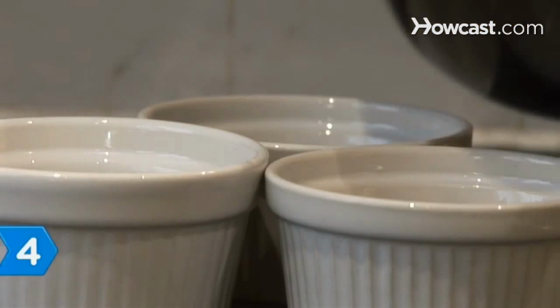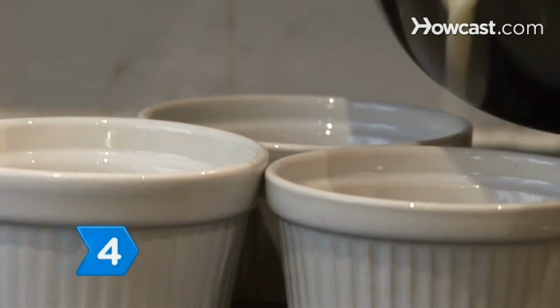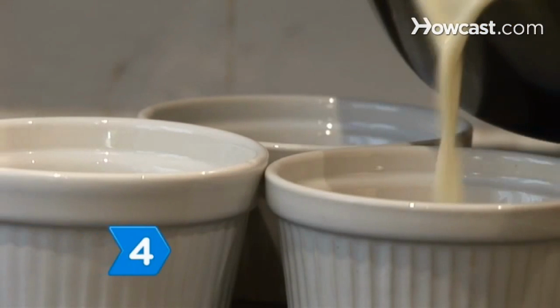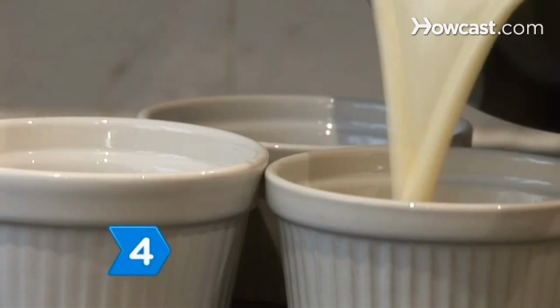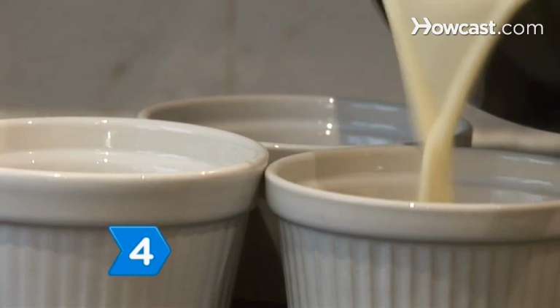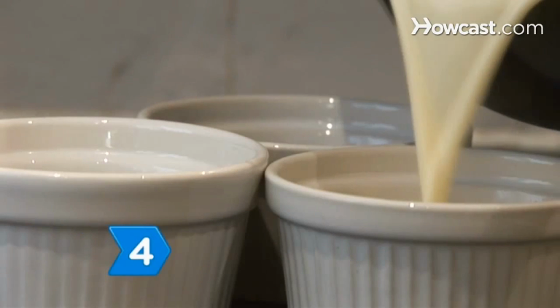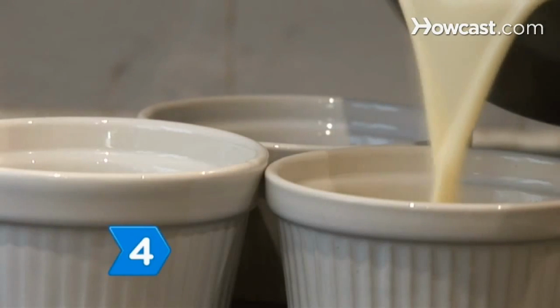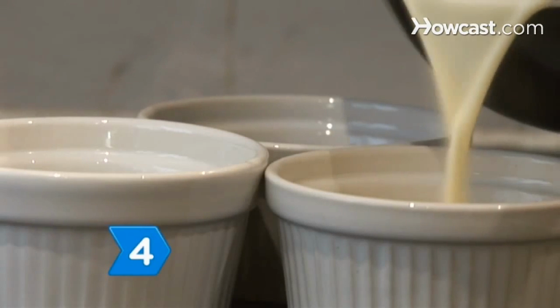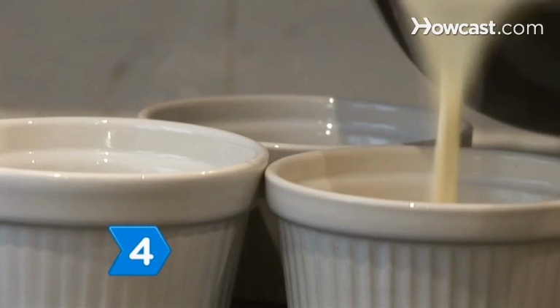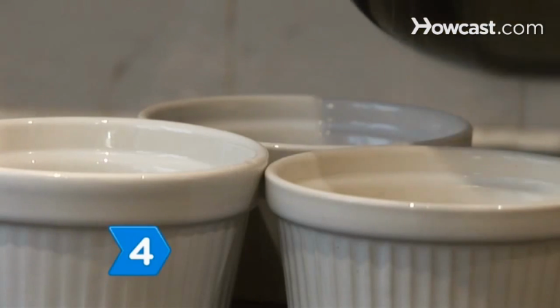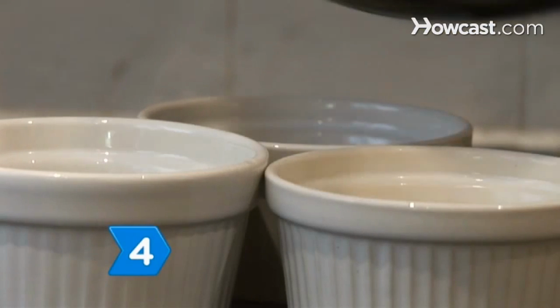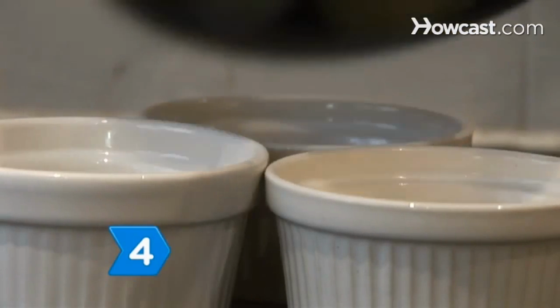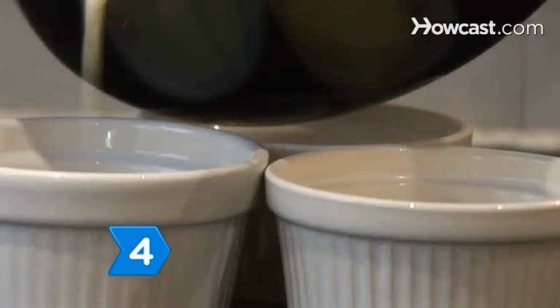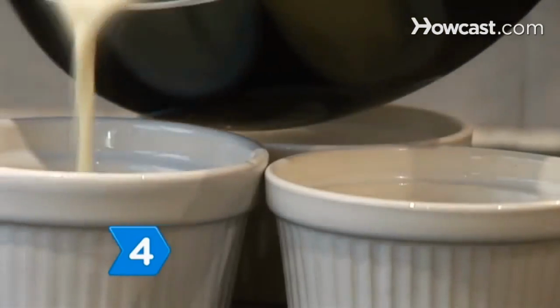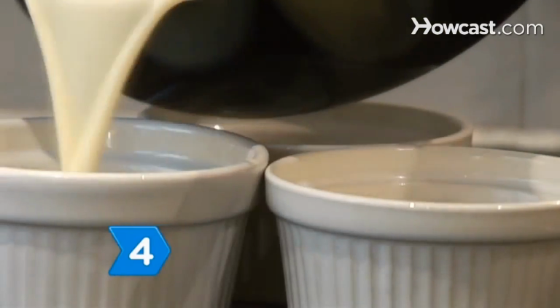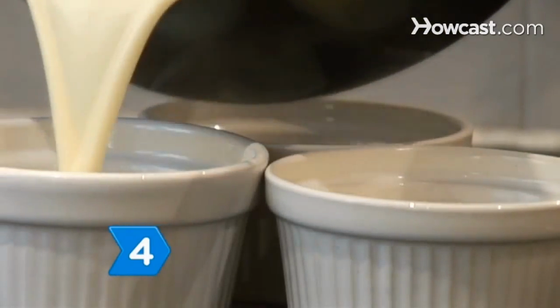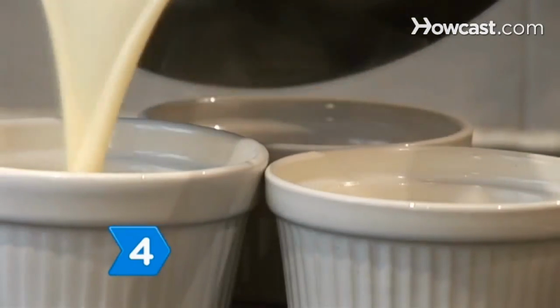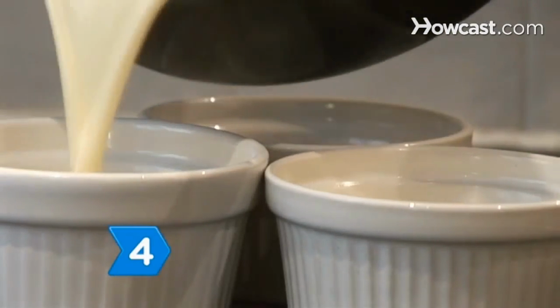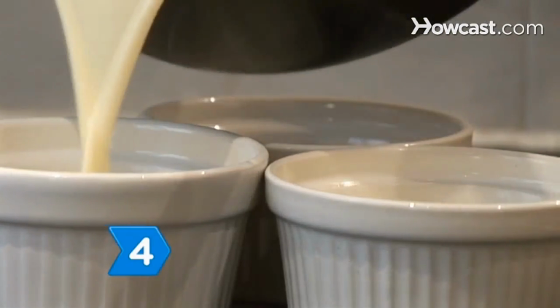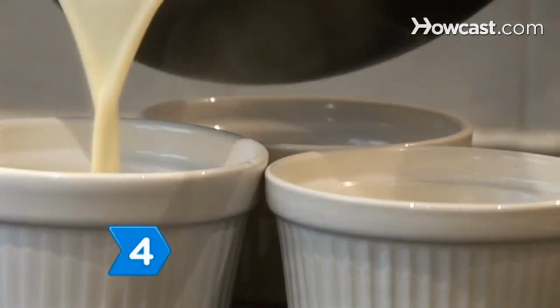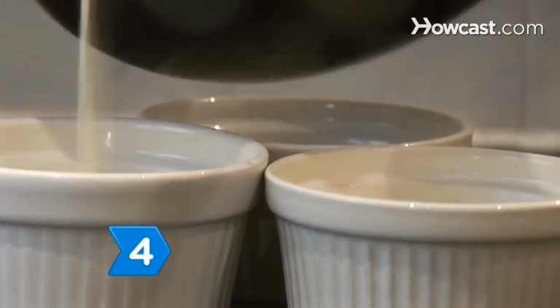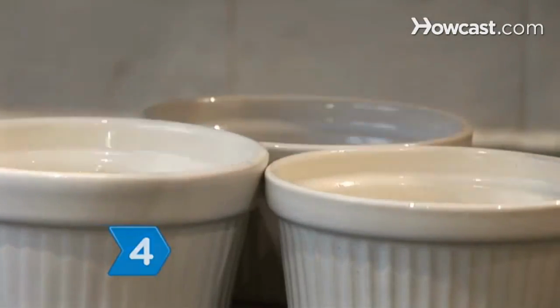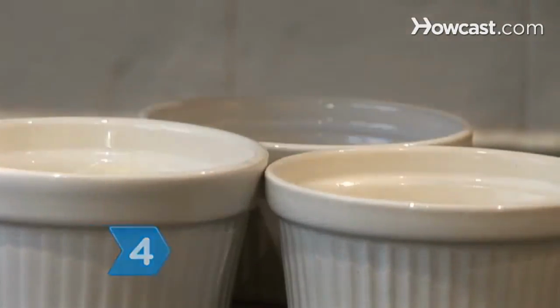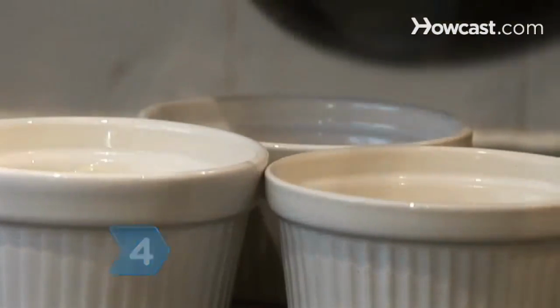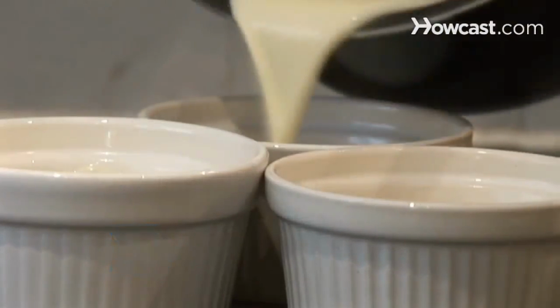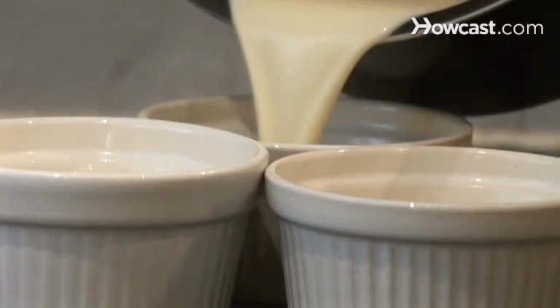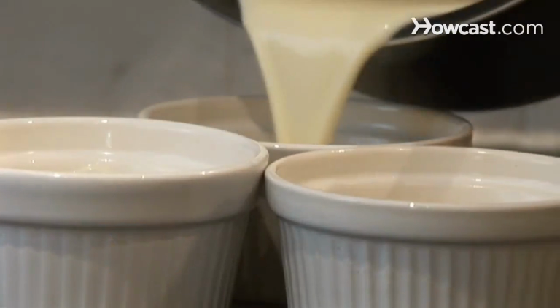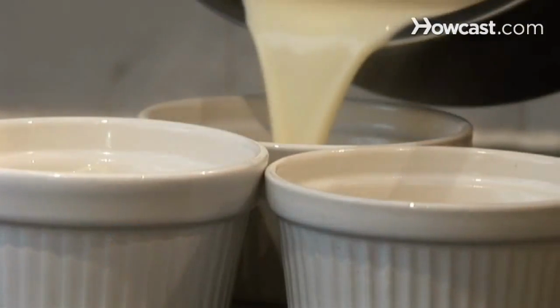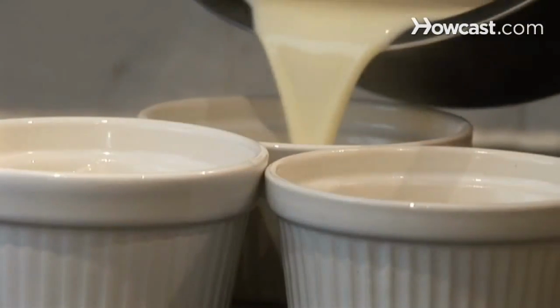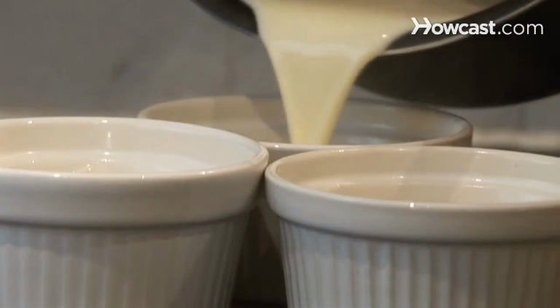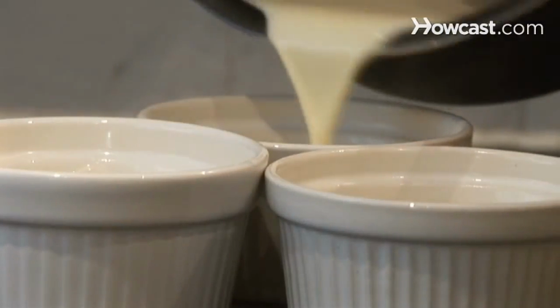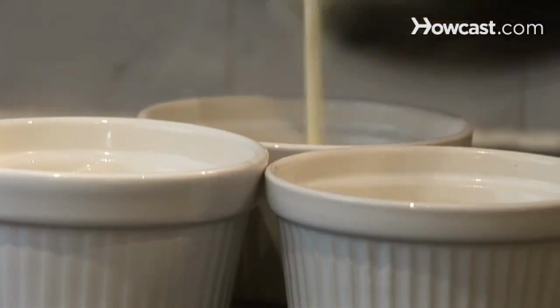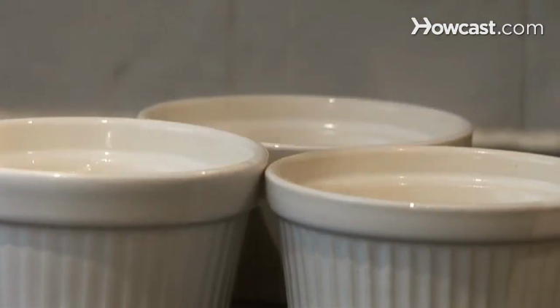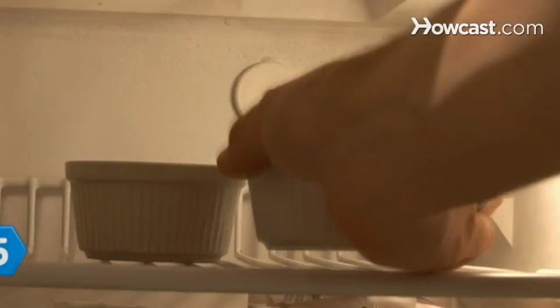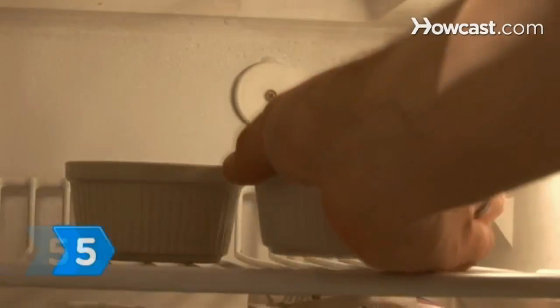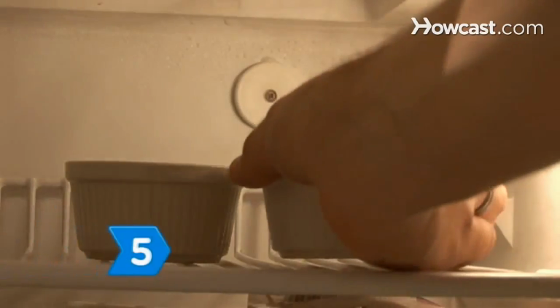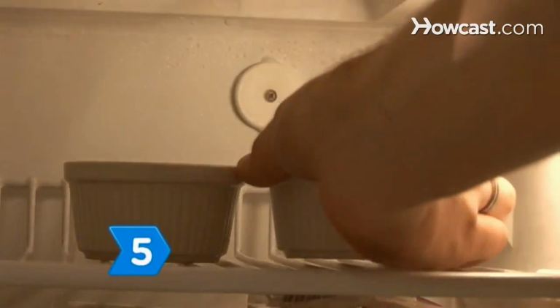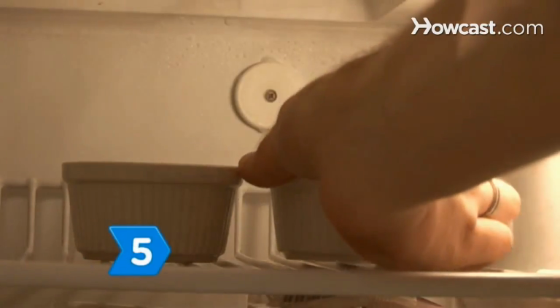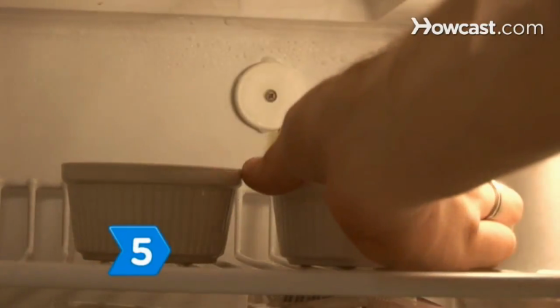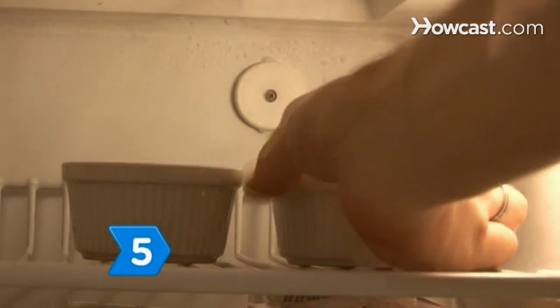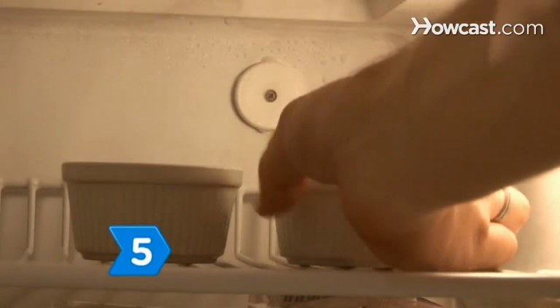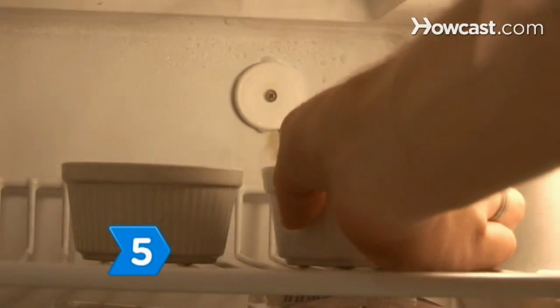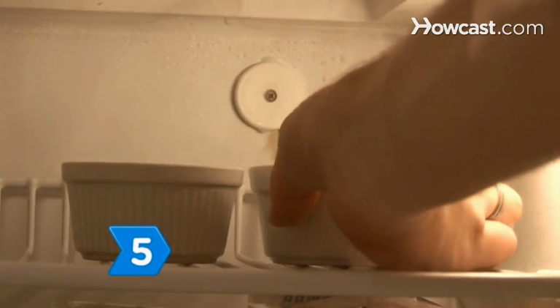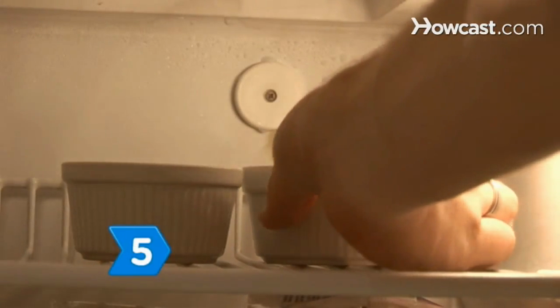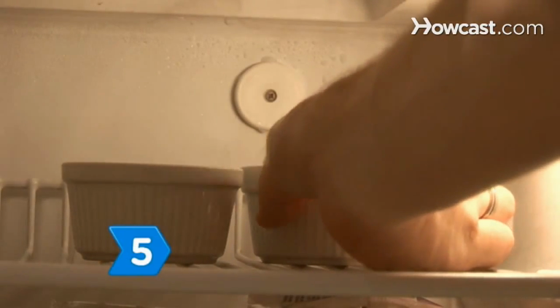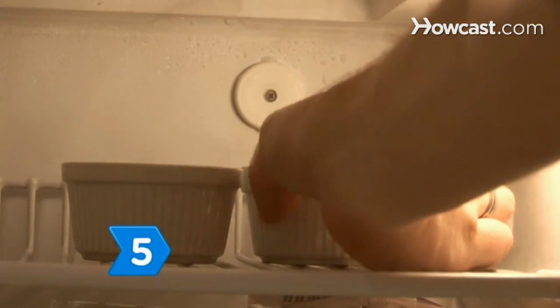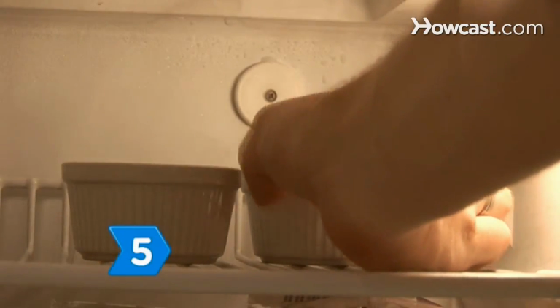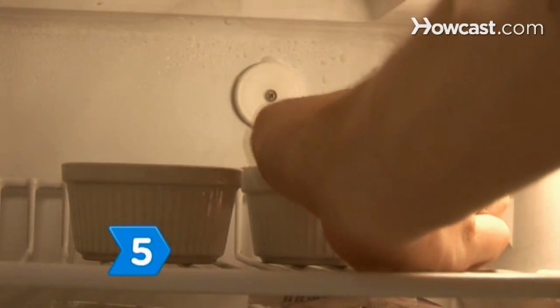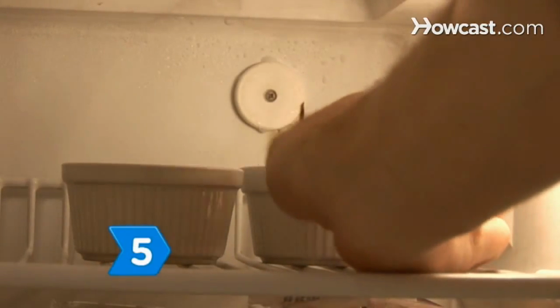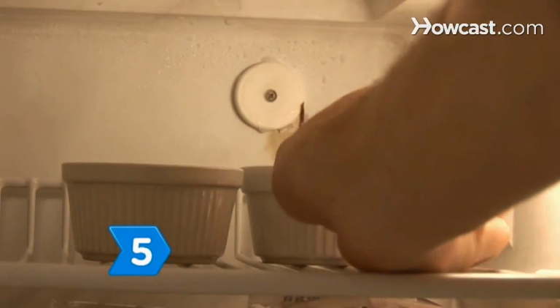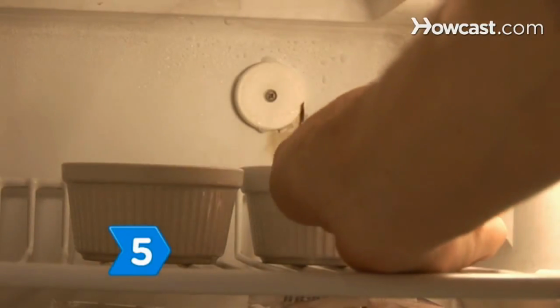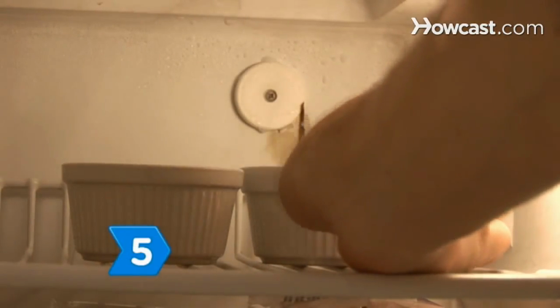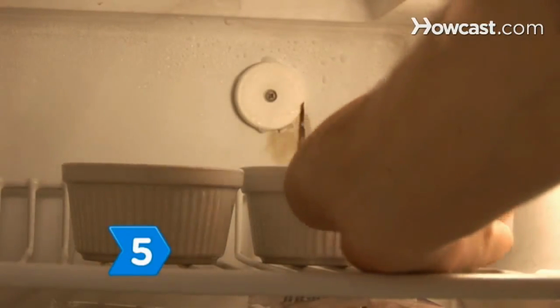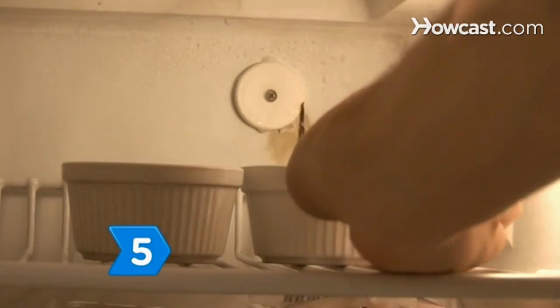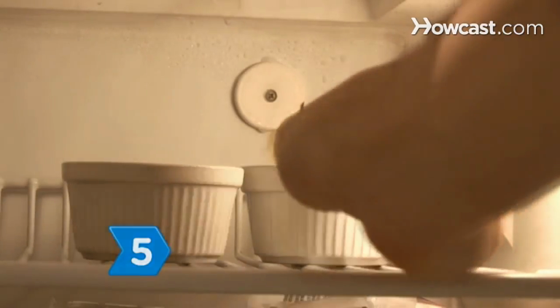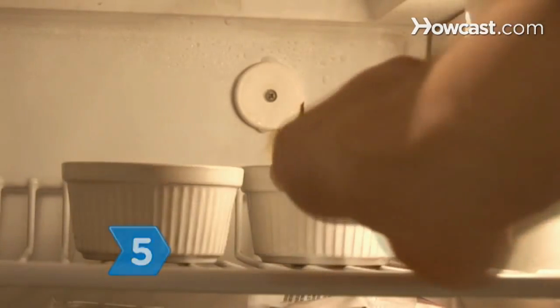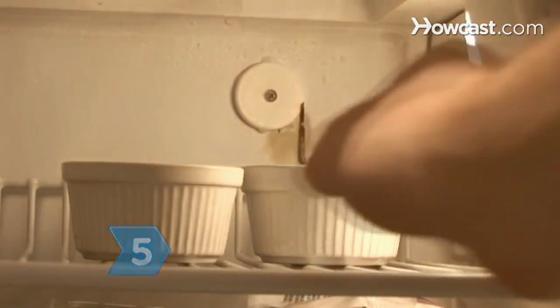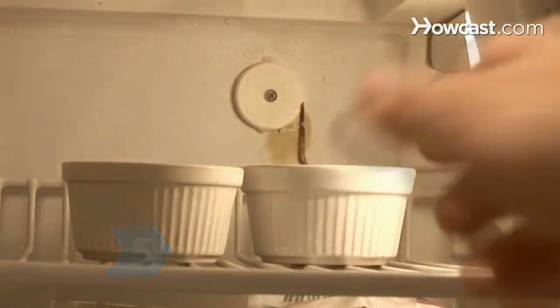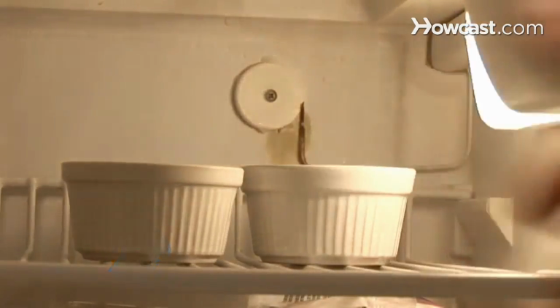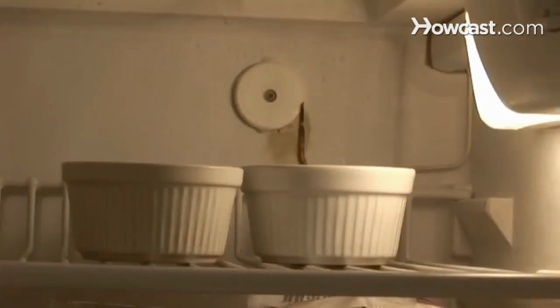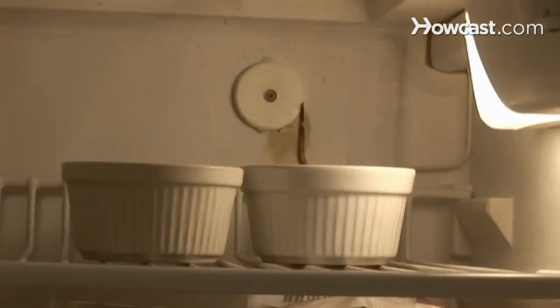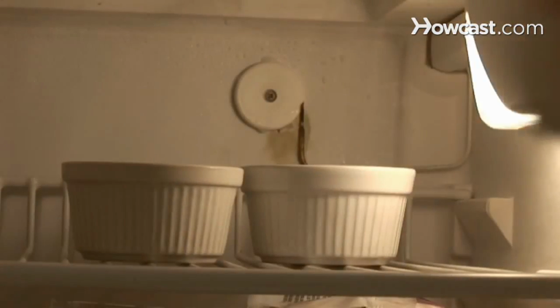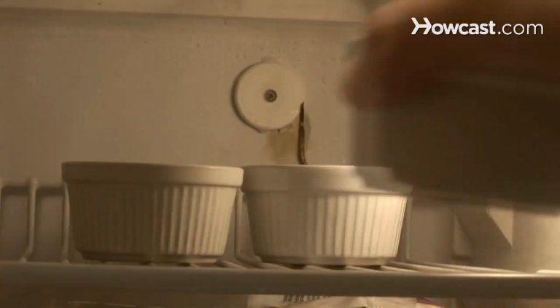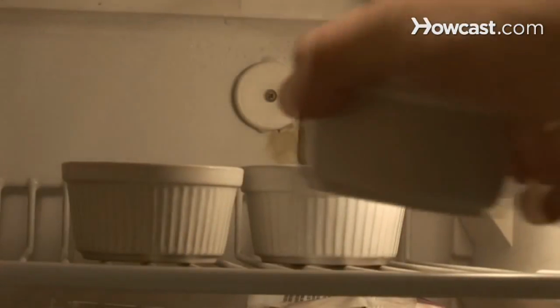Step 4. Pour the mixture into custard cups or ramekins. Step 5. Chill until set — at least 6 hours or overnight.